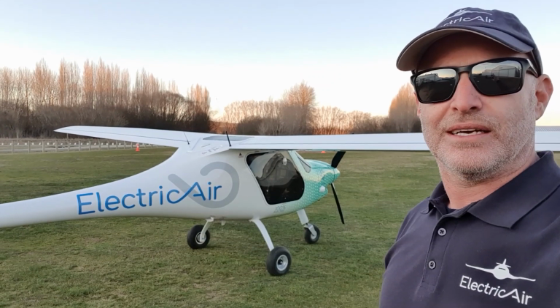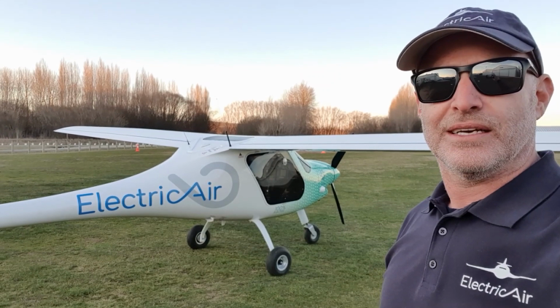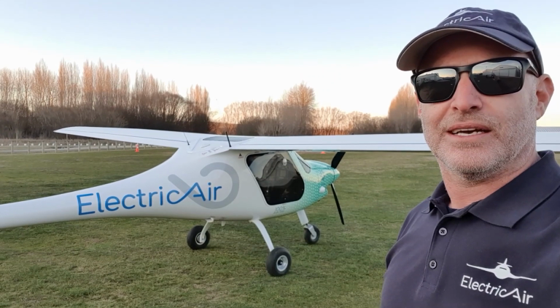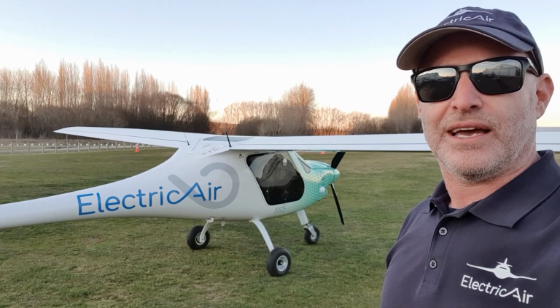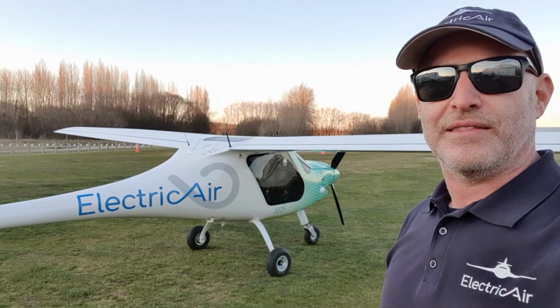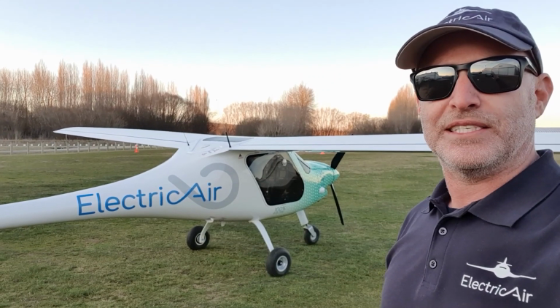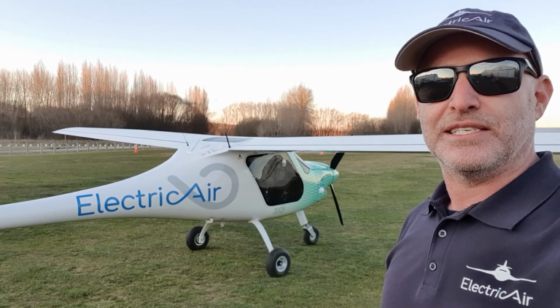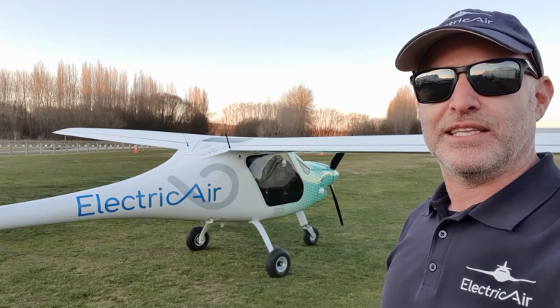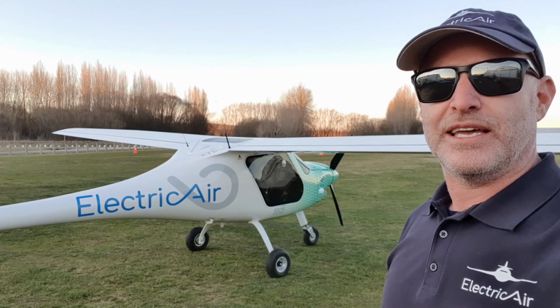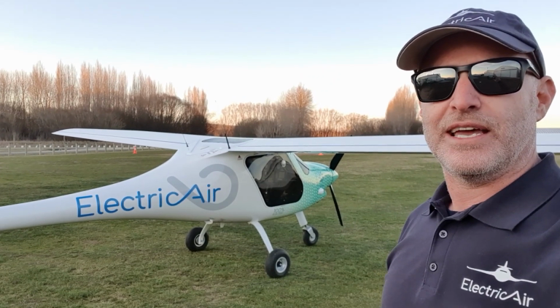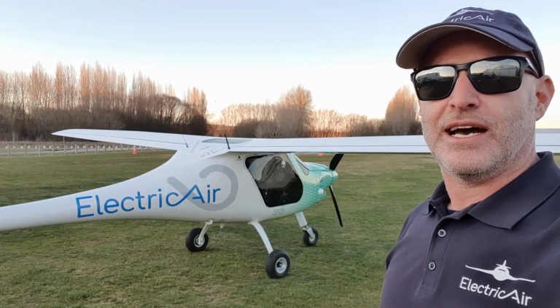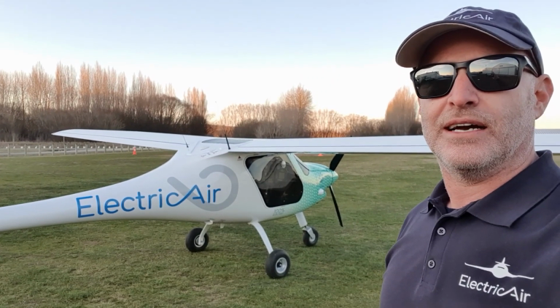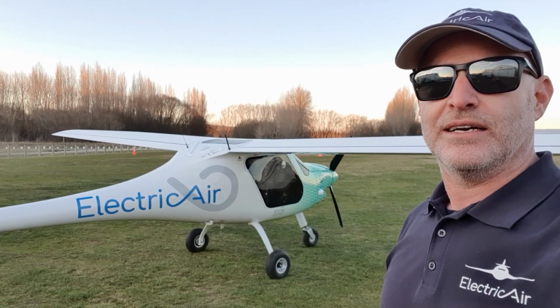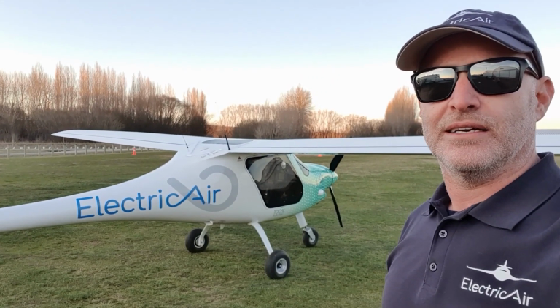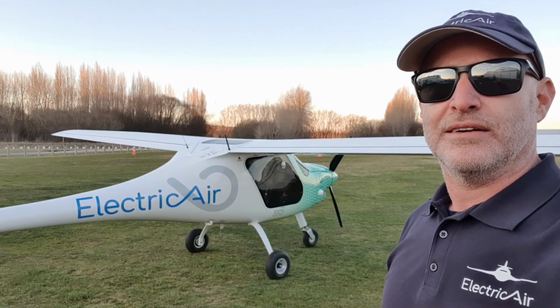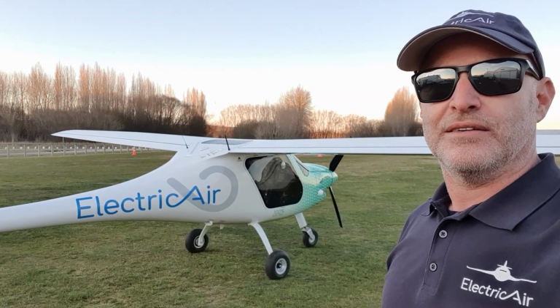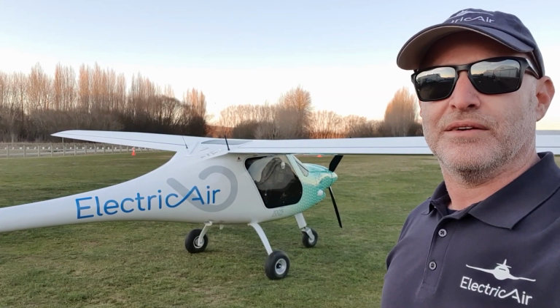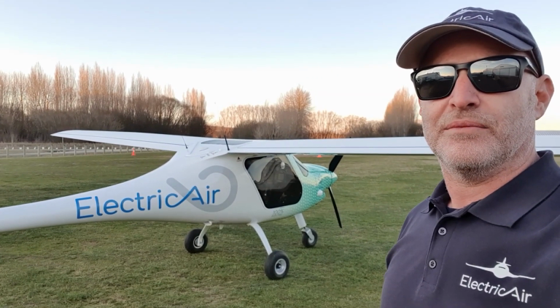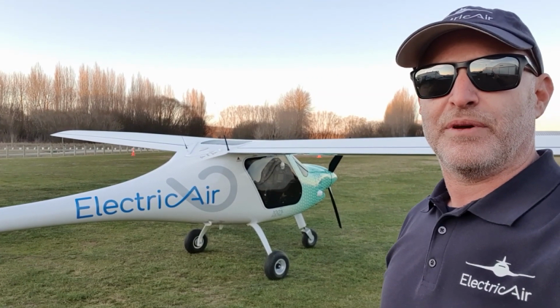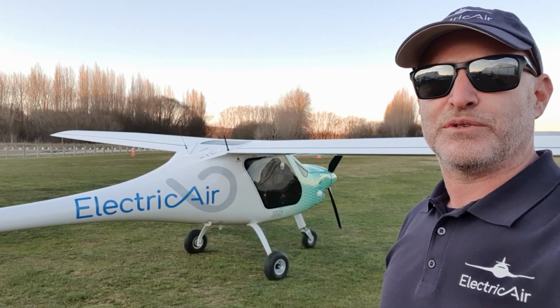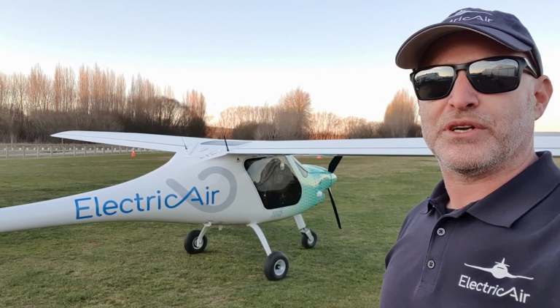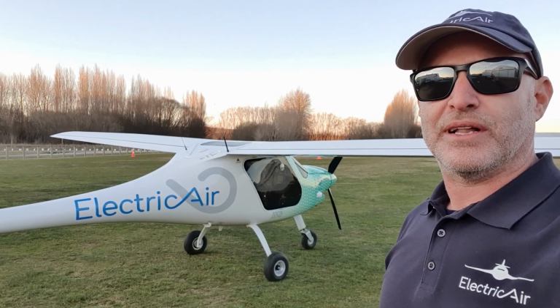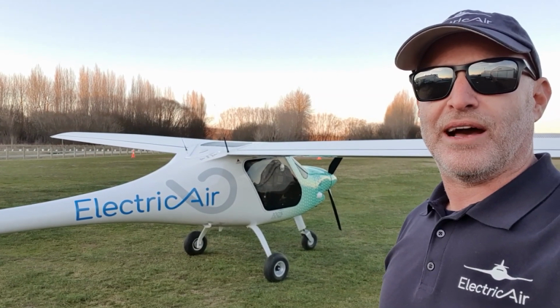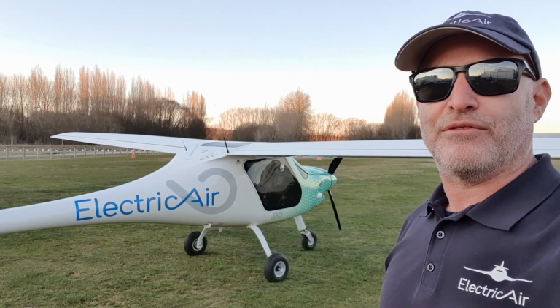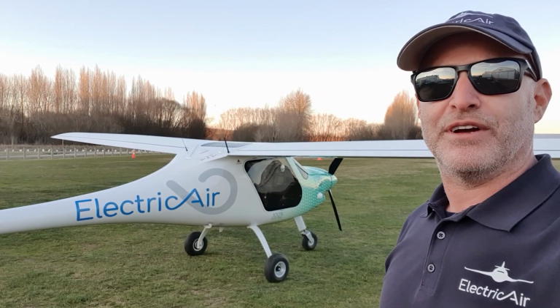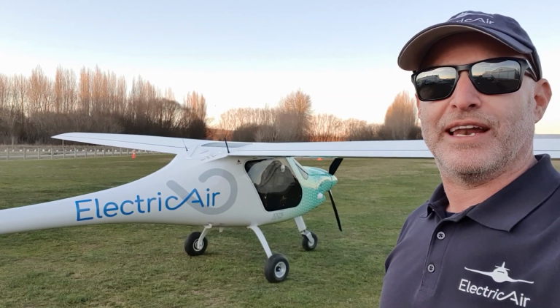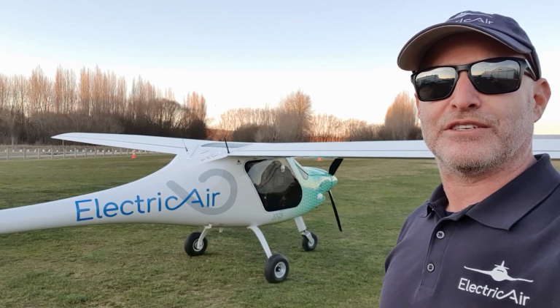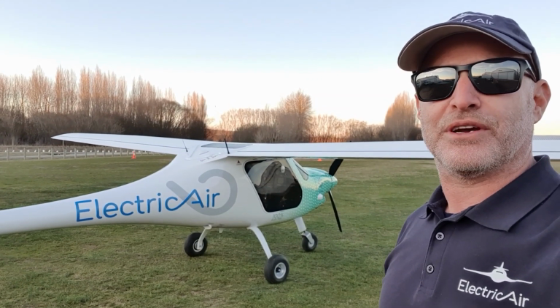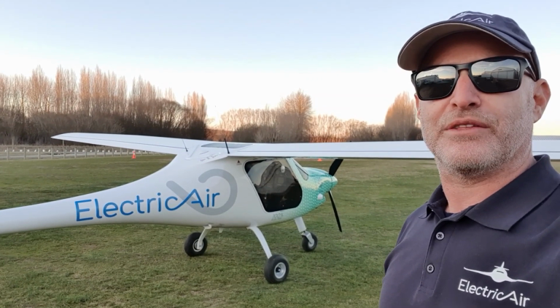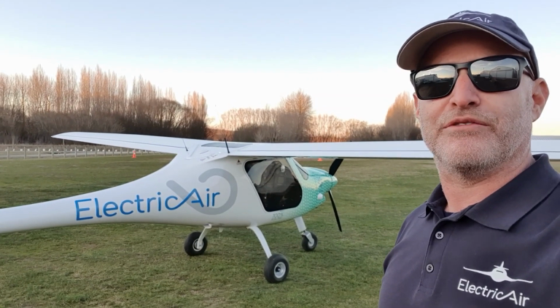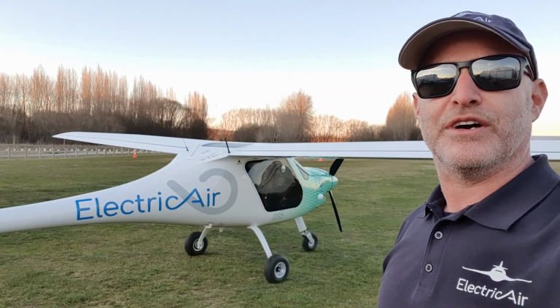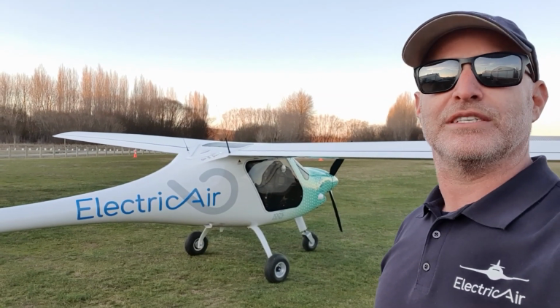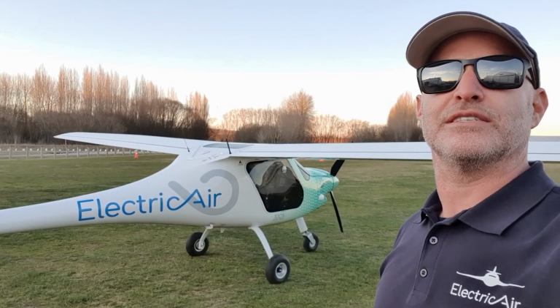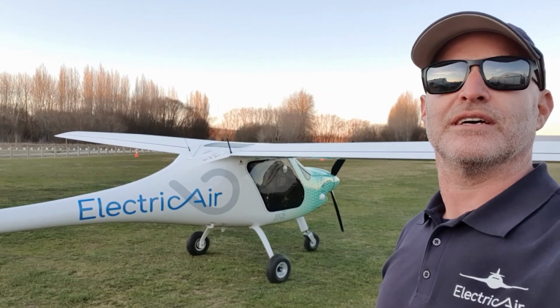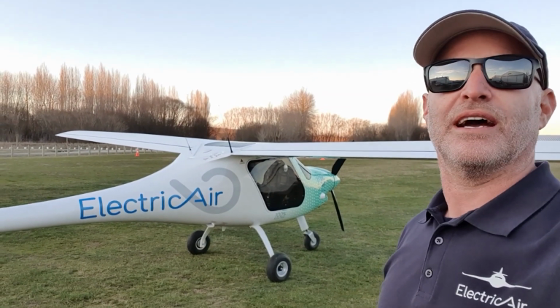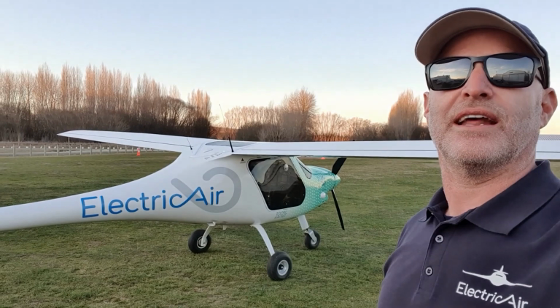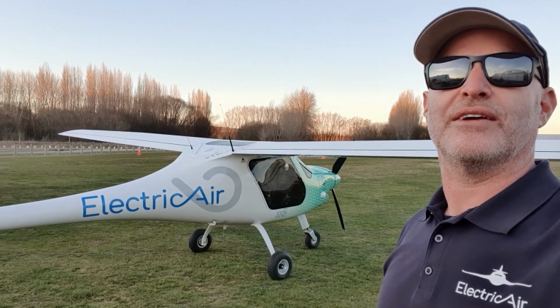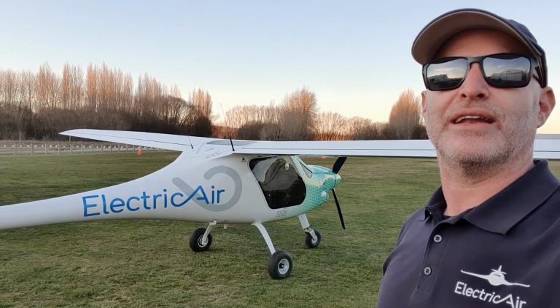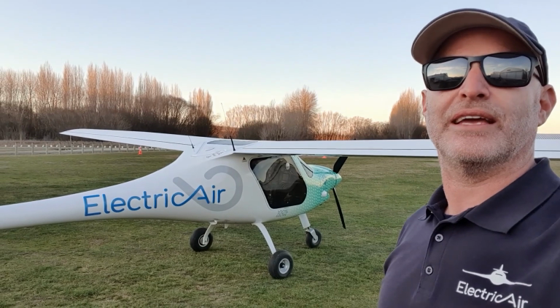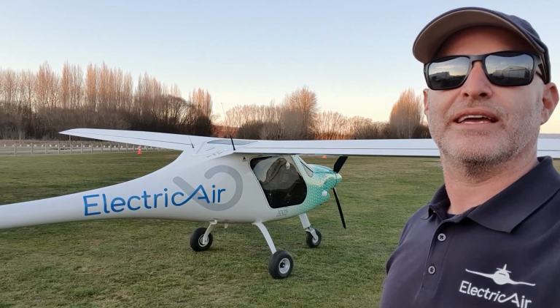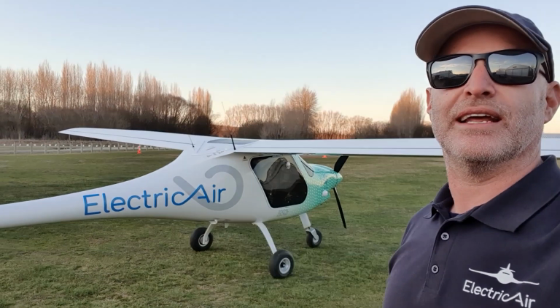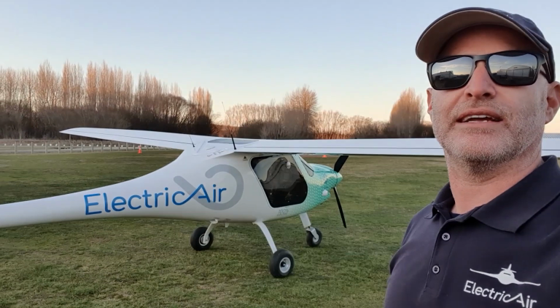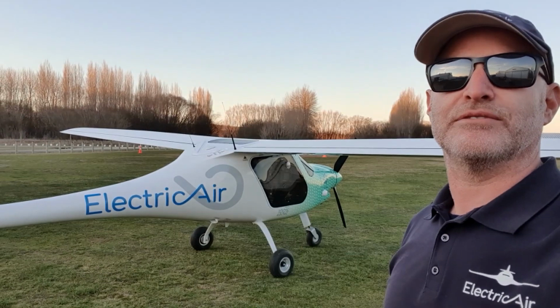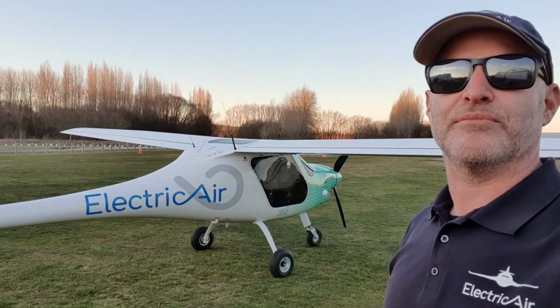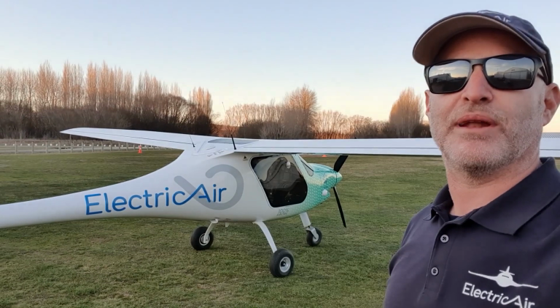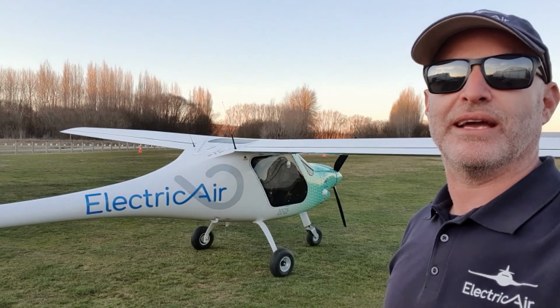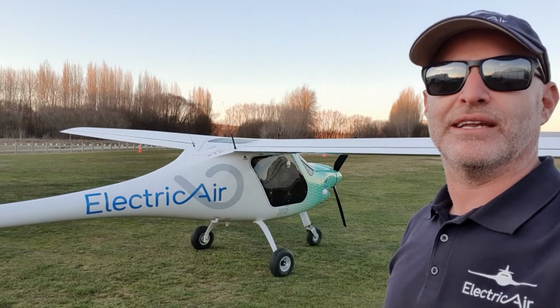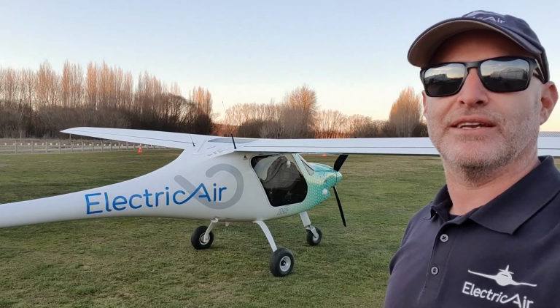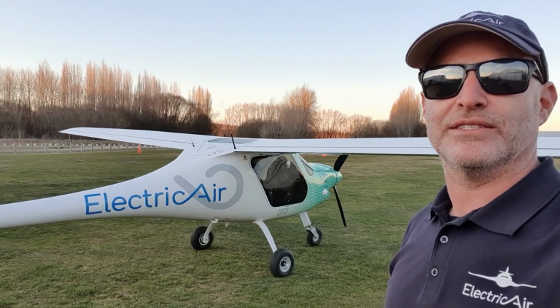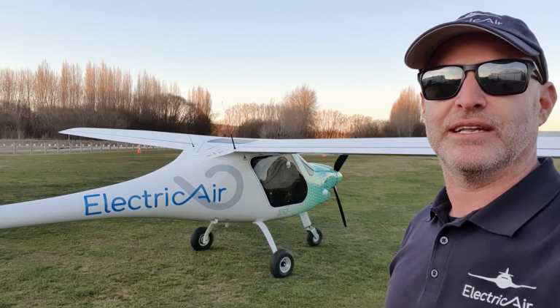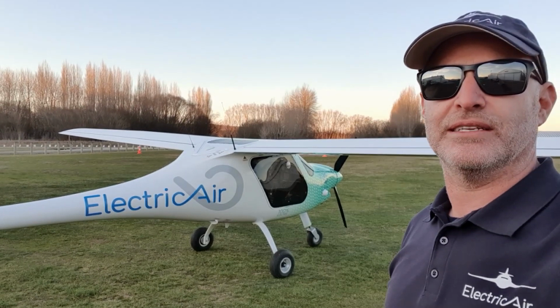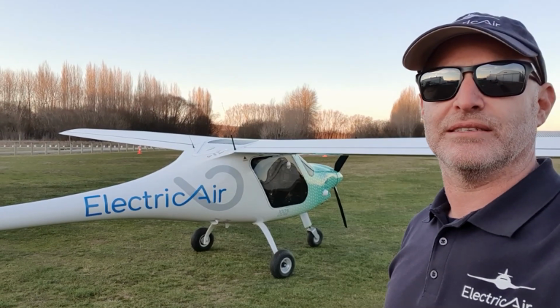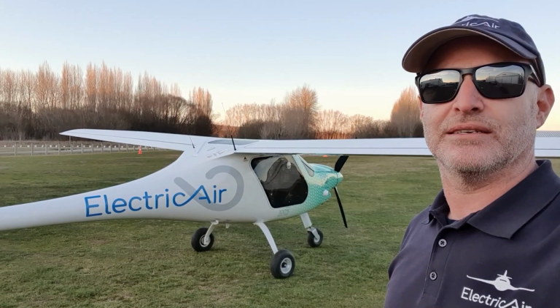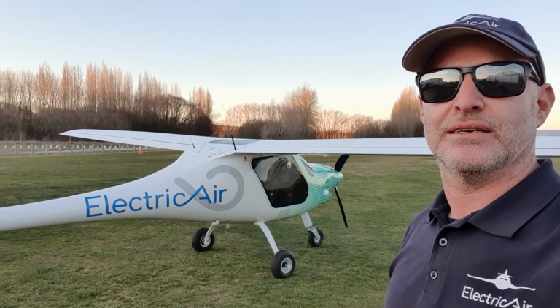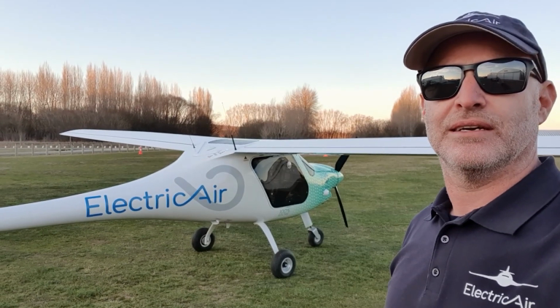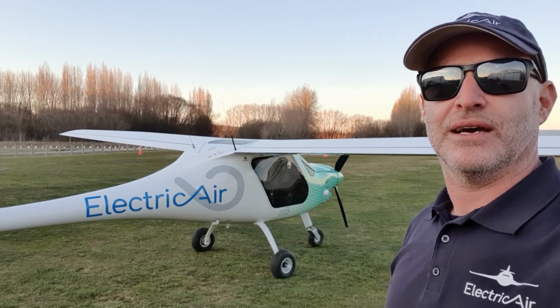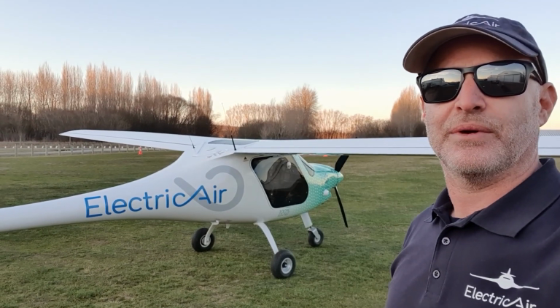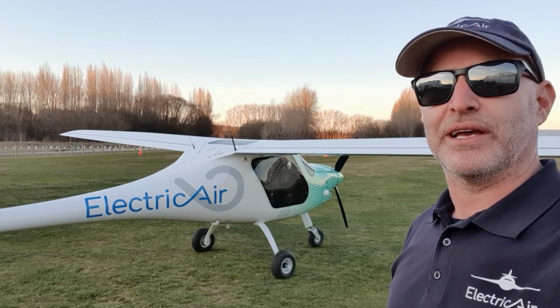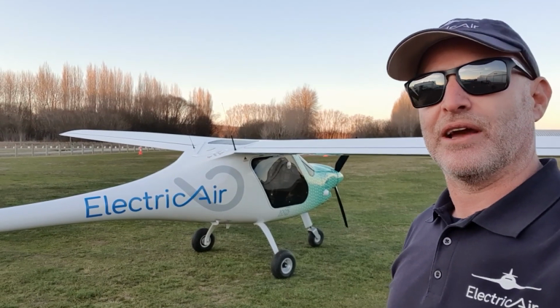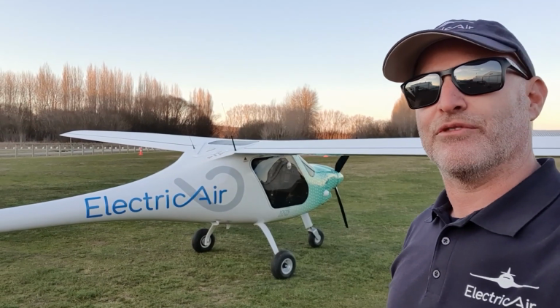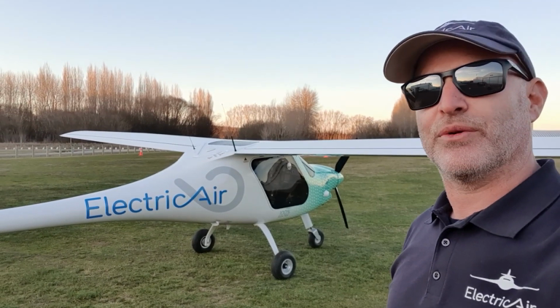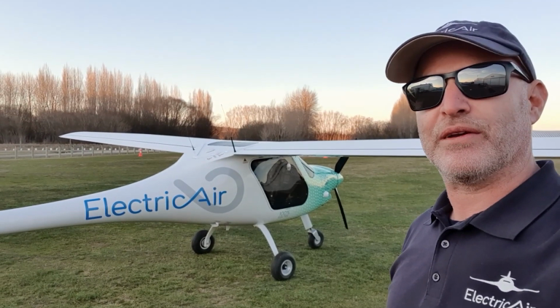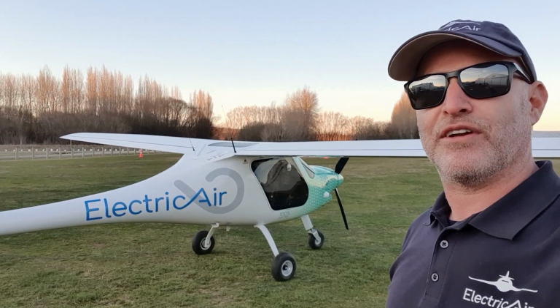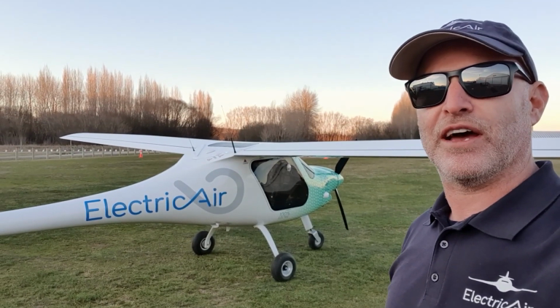Hey, this is the Pipistrel Alpha Electro, the first and only electric plane in New Zealand. We're going to go for a quick fly.